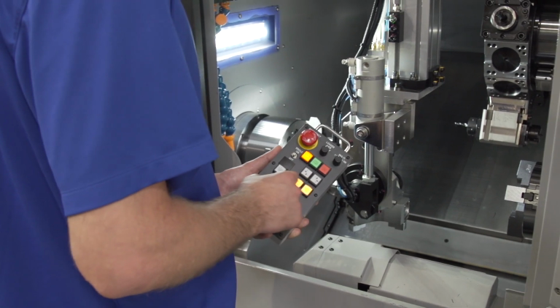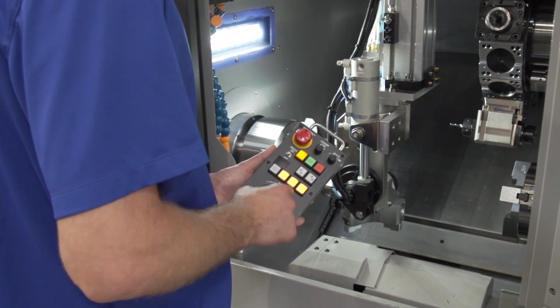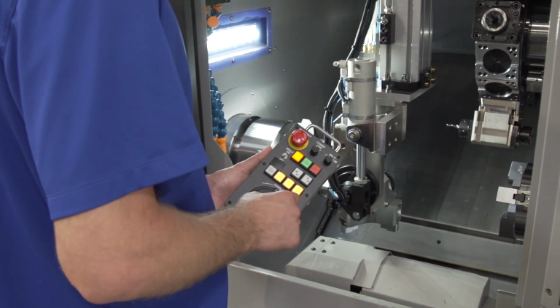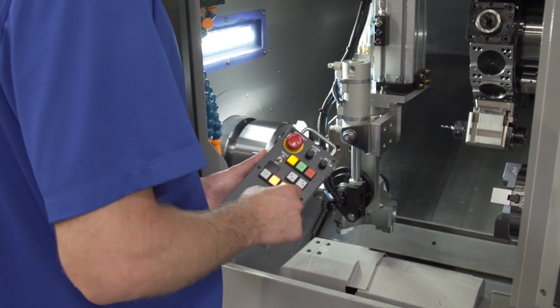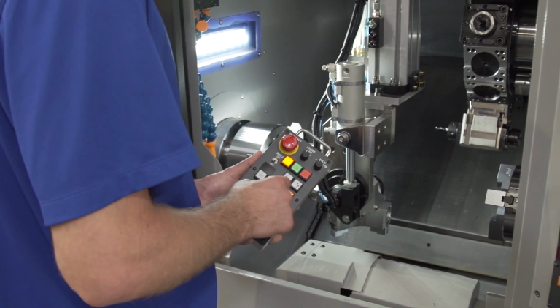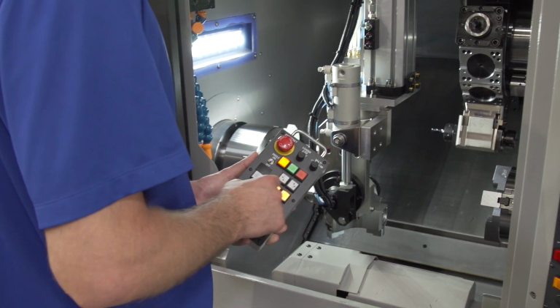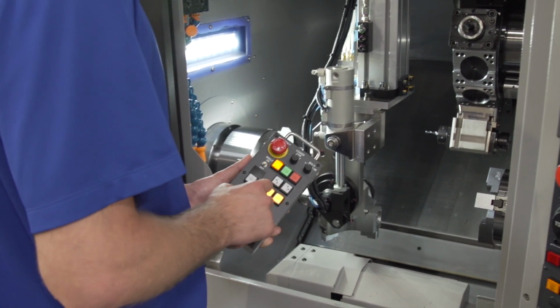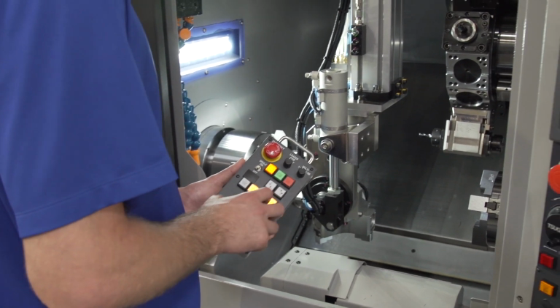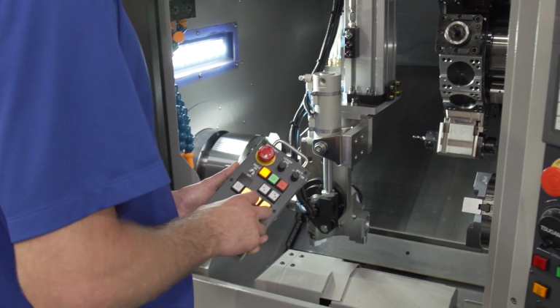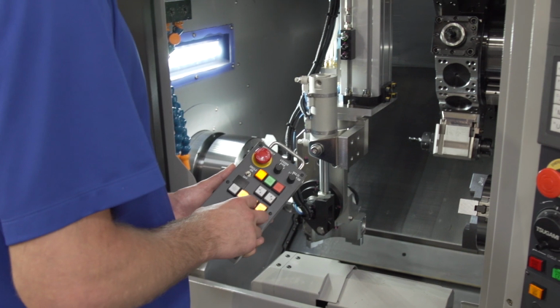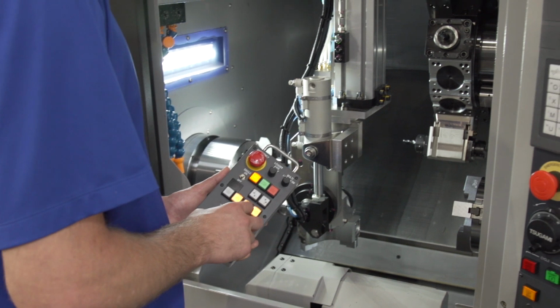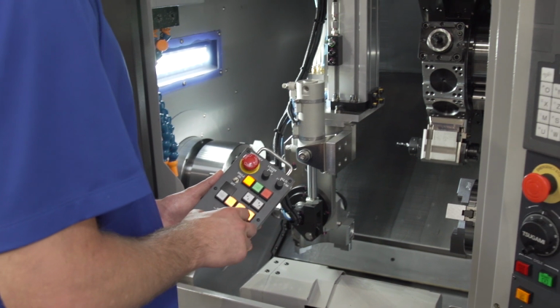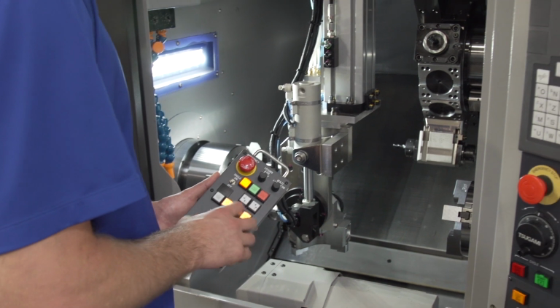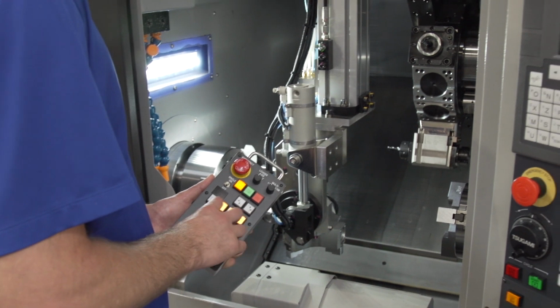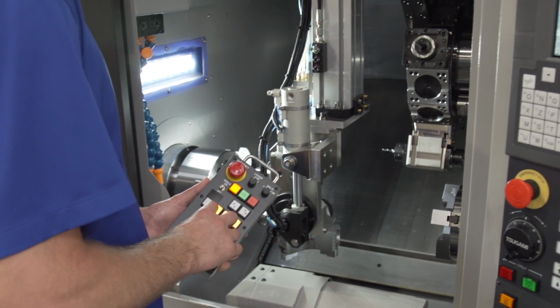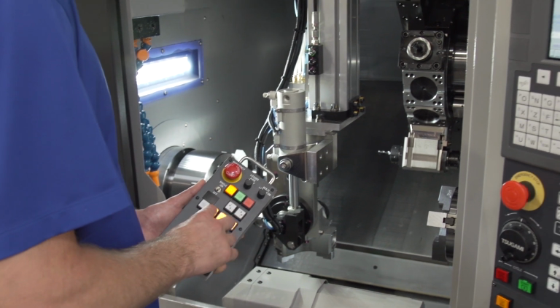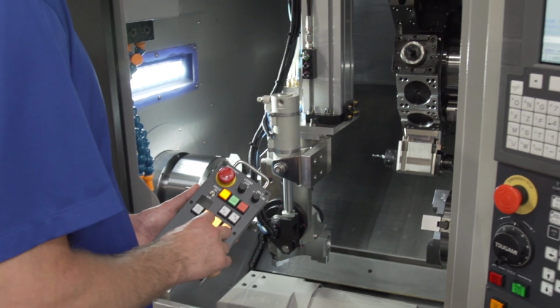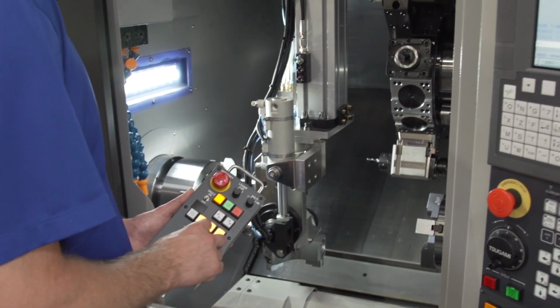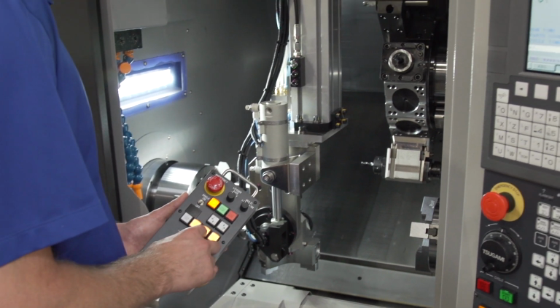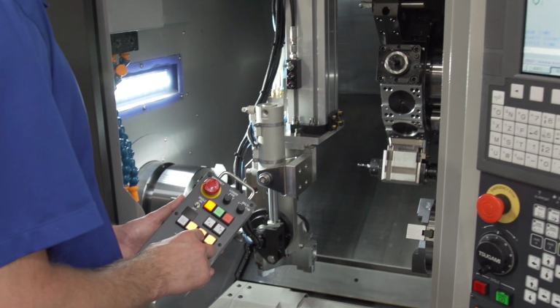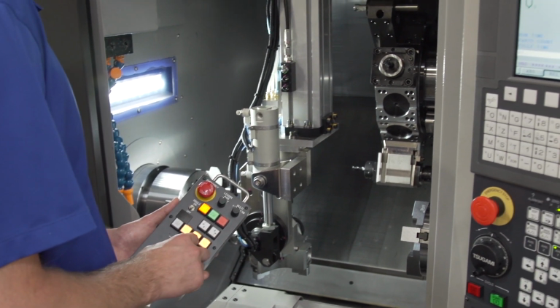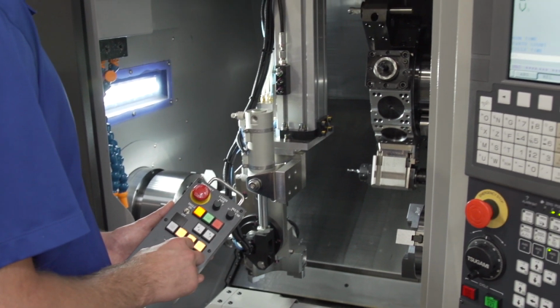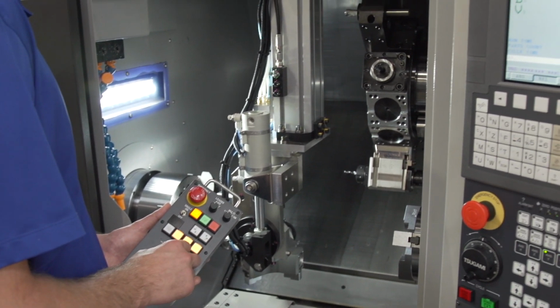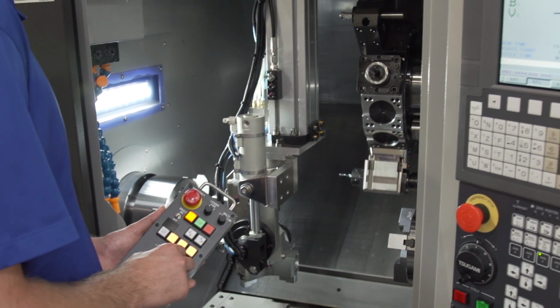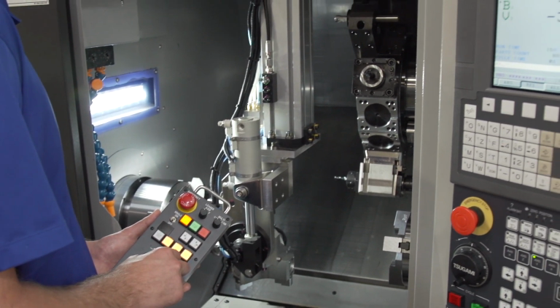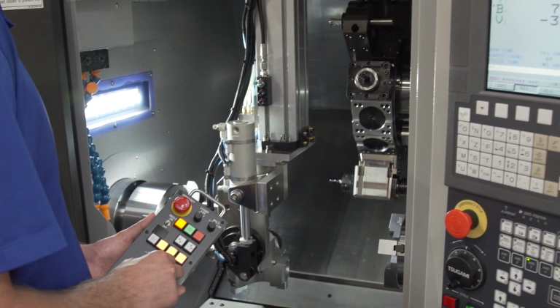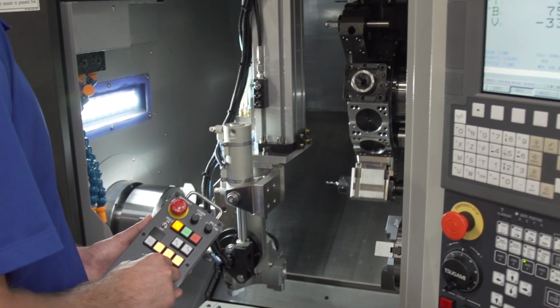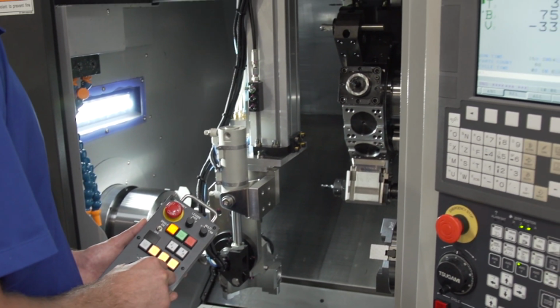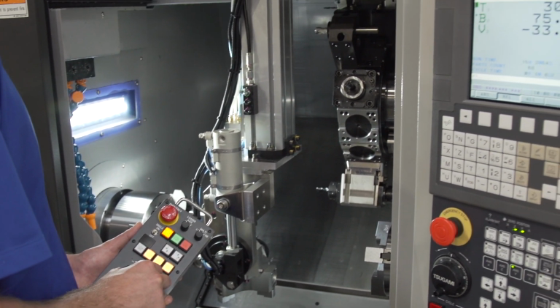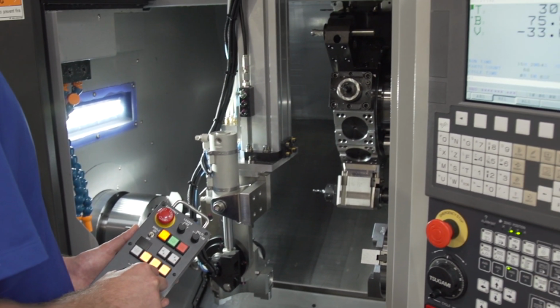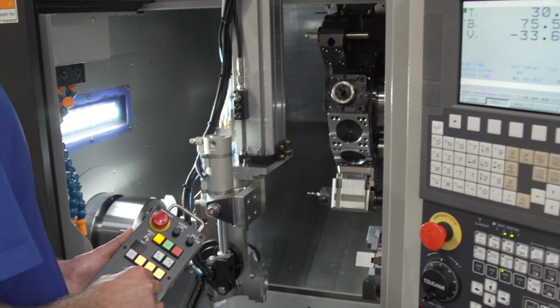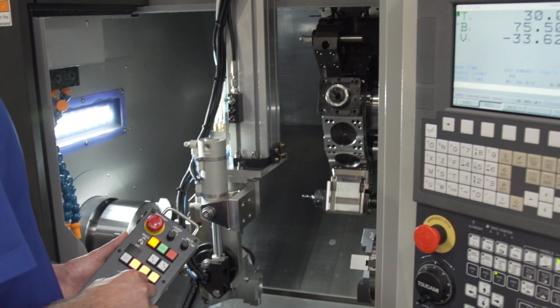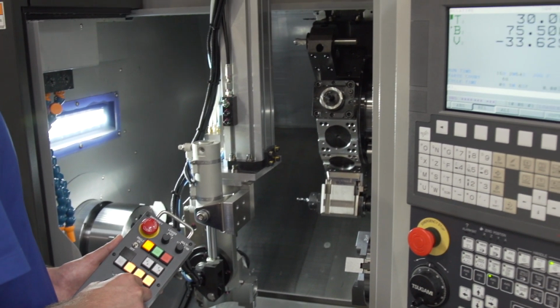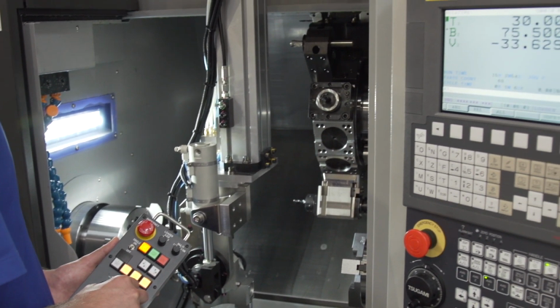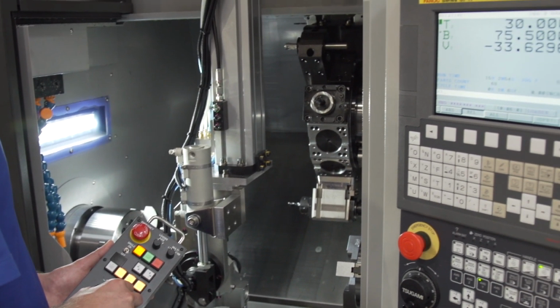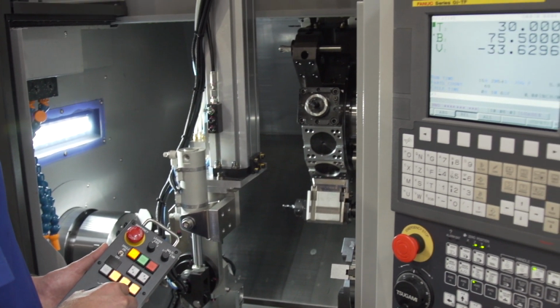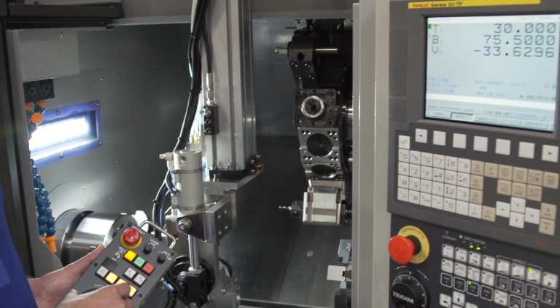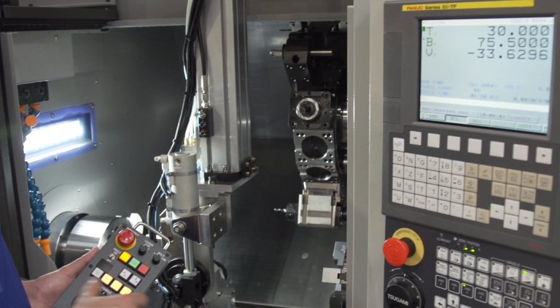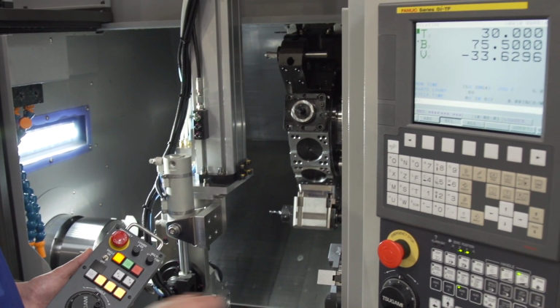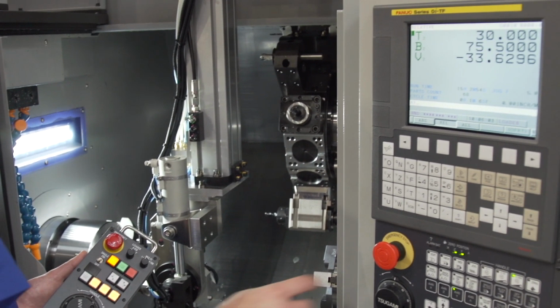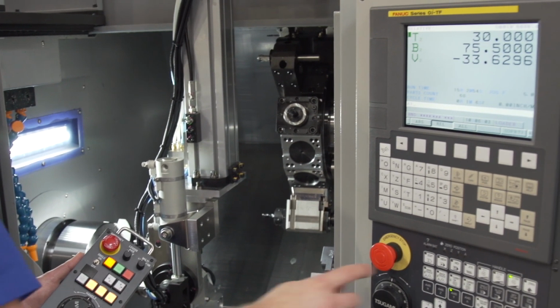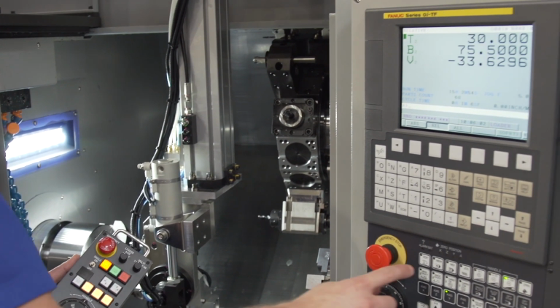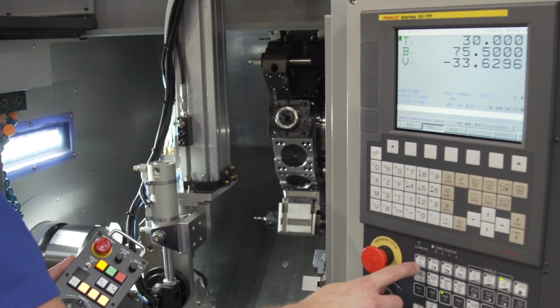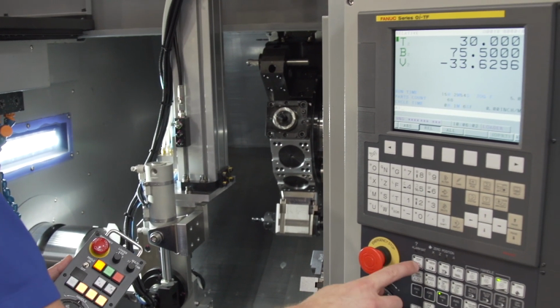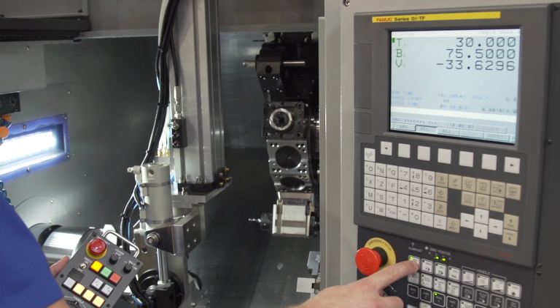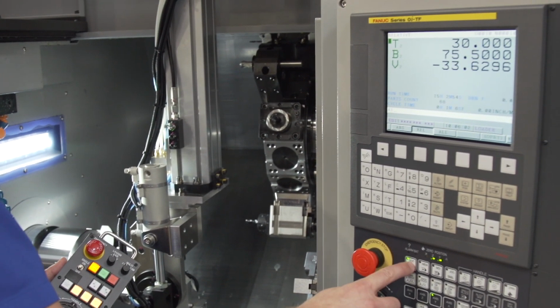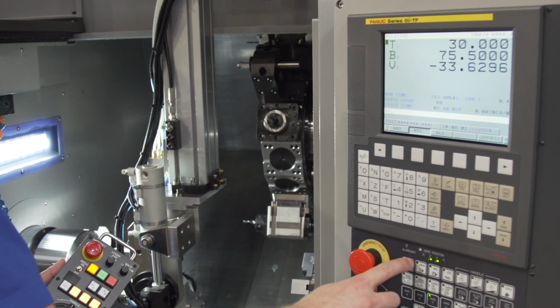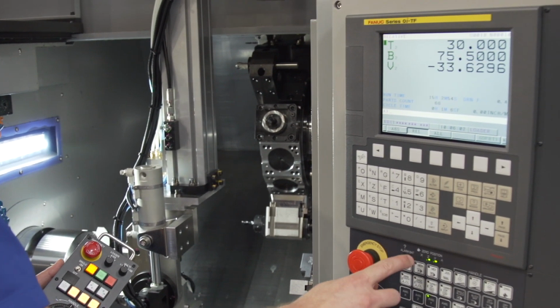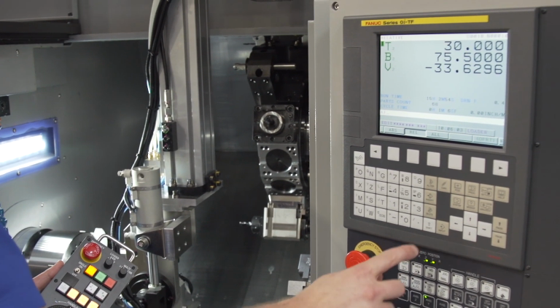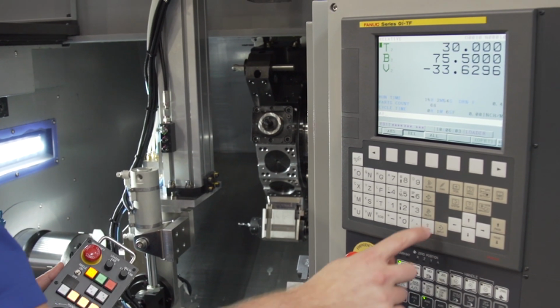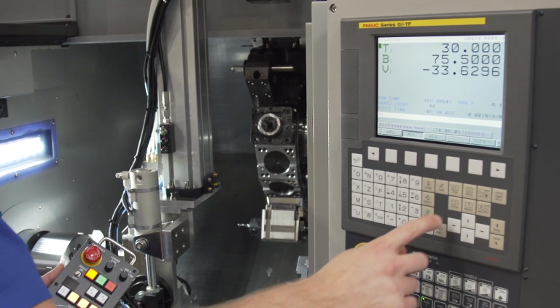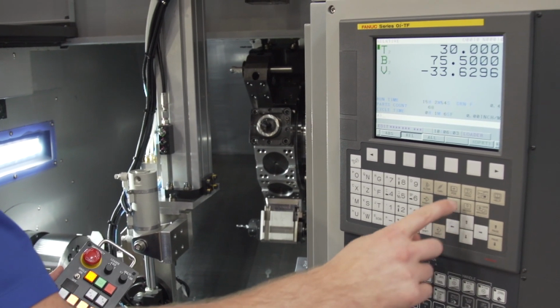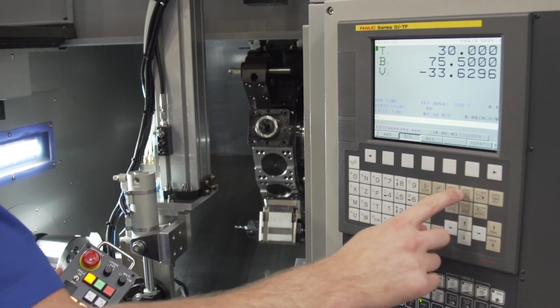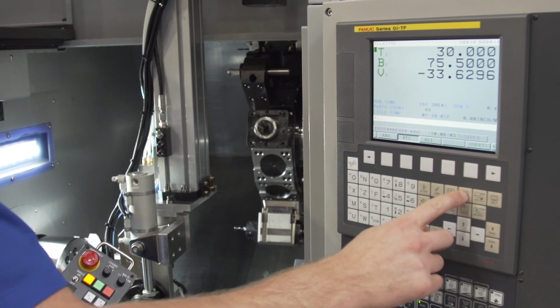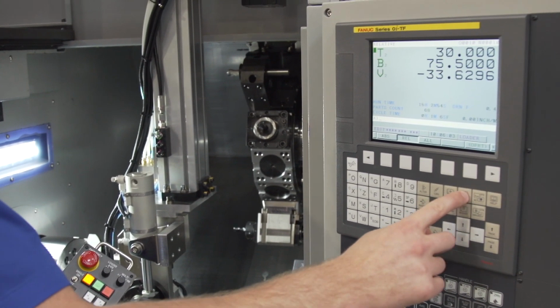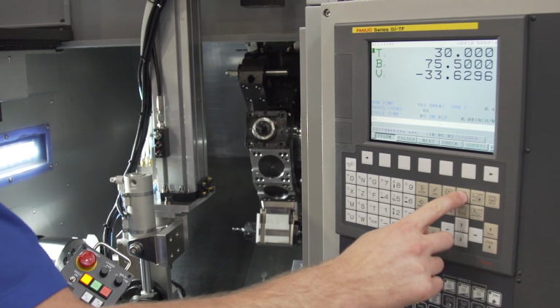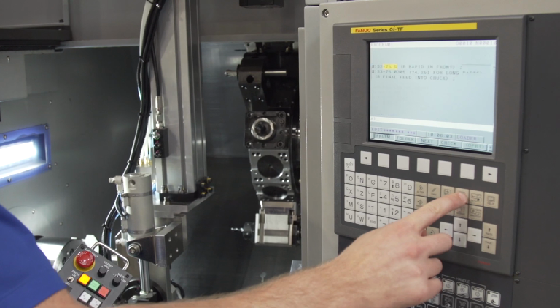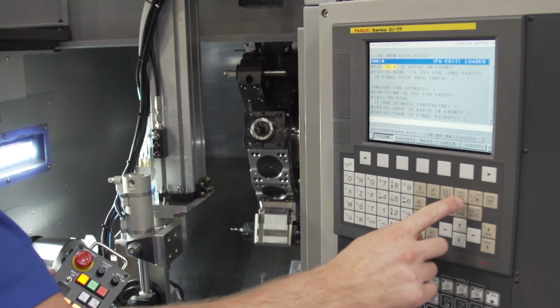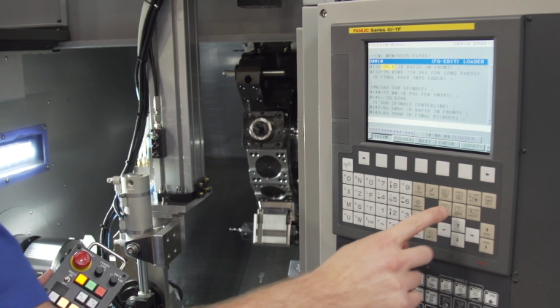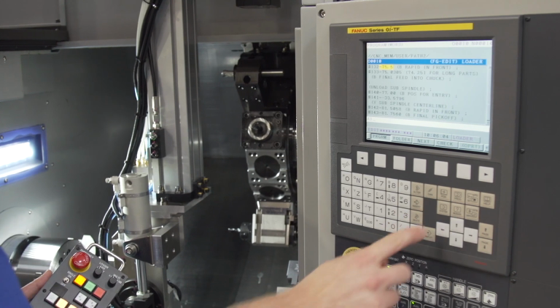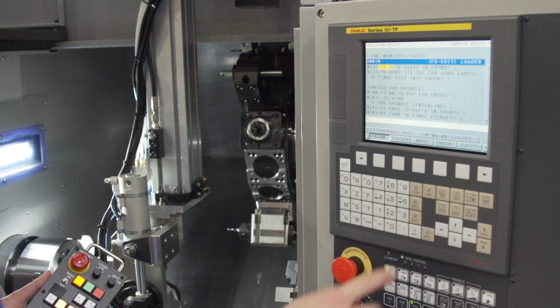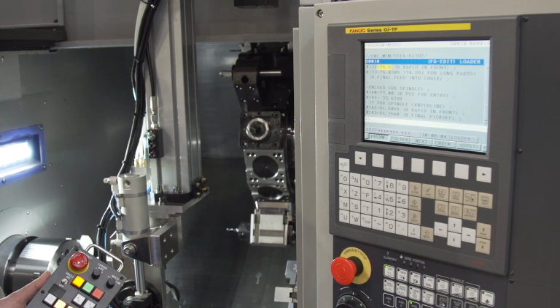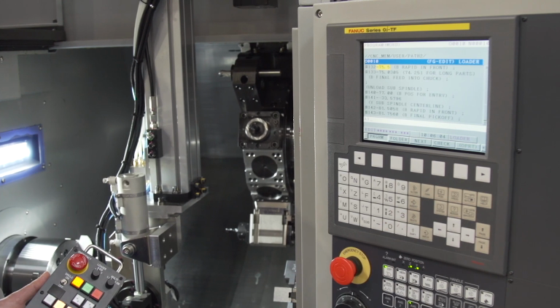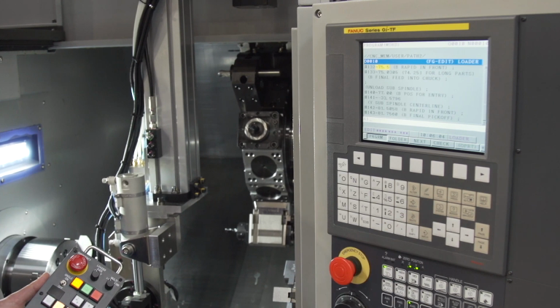Just jog the gantry into the desired position, view your position screen, and load this into your gantry TeachPoints program.